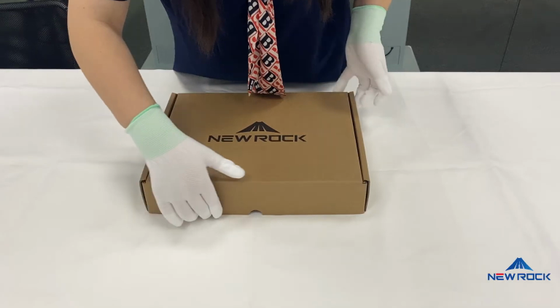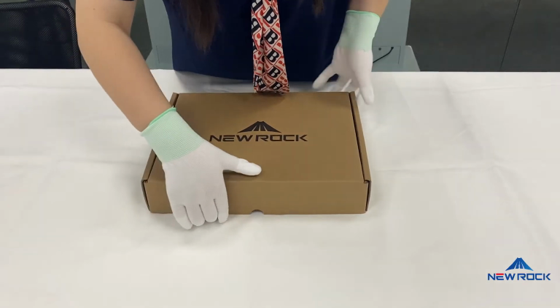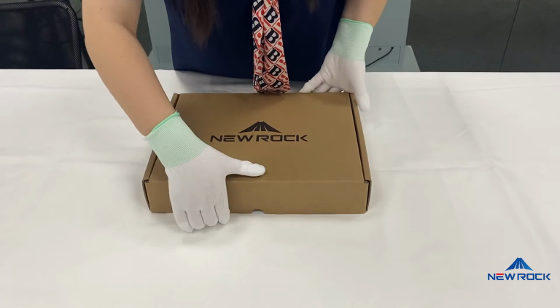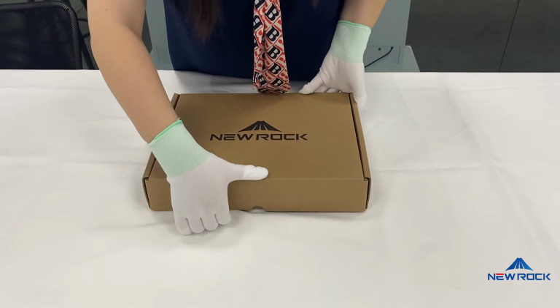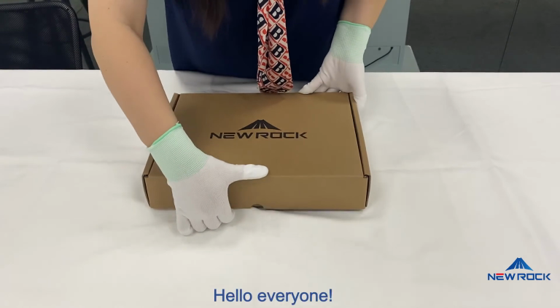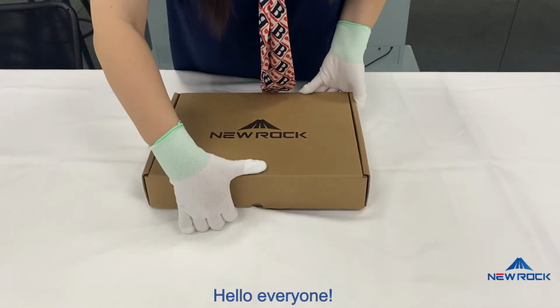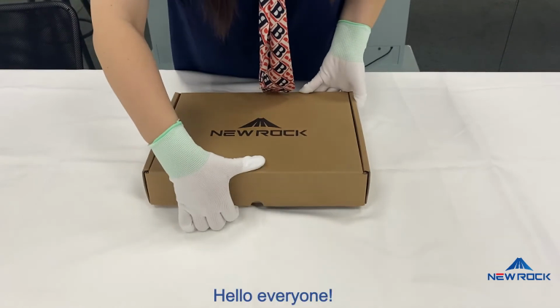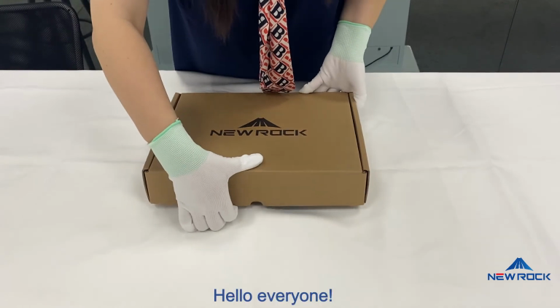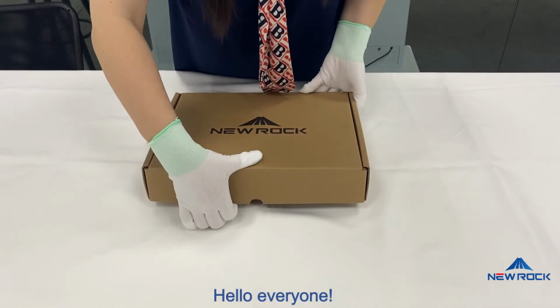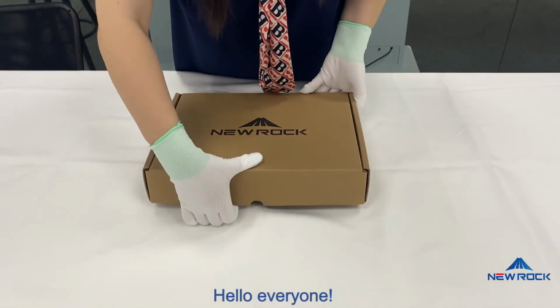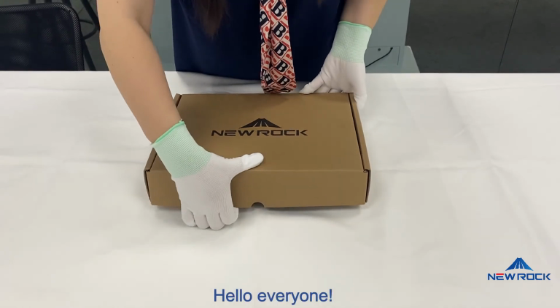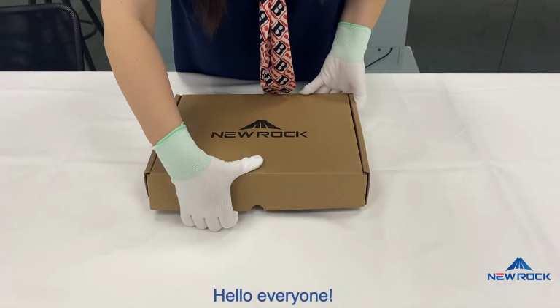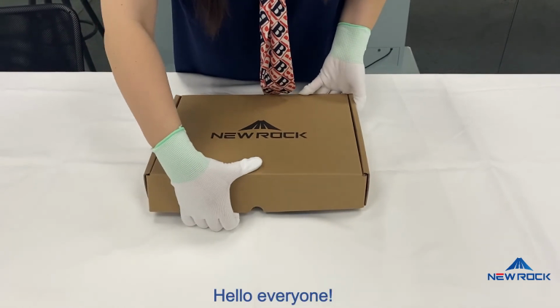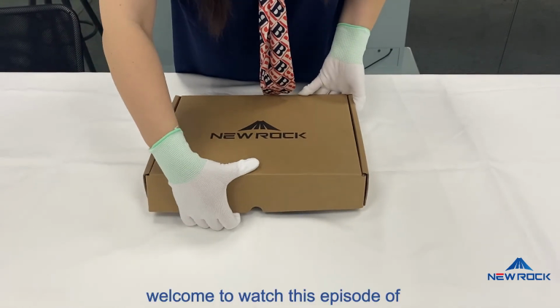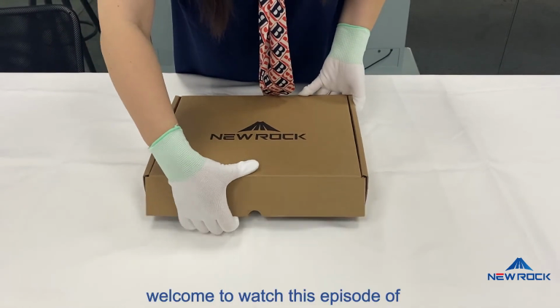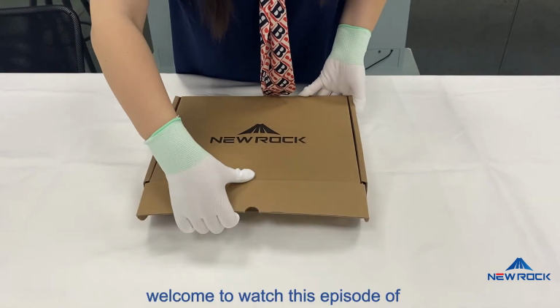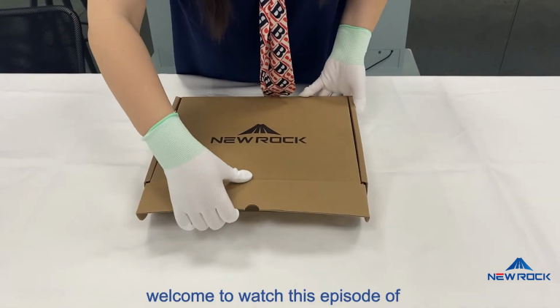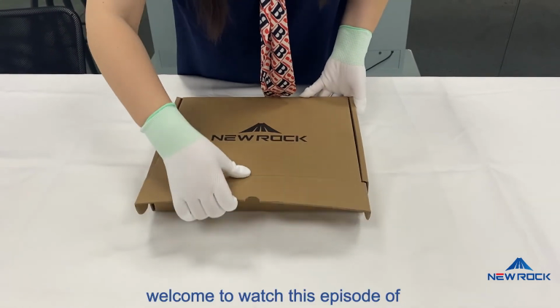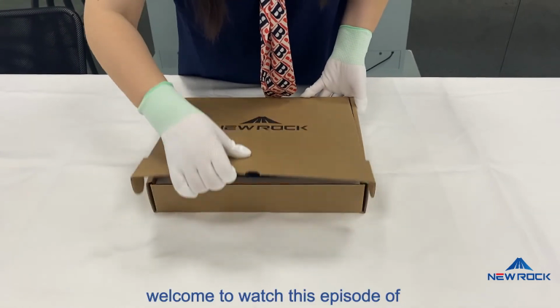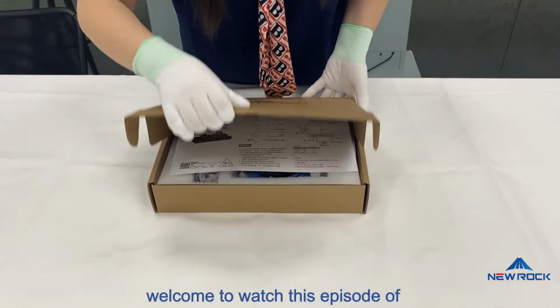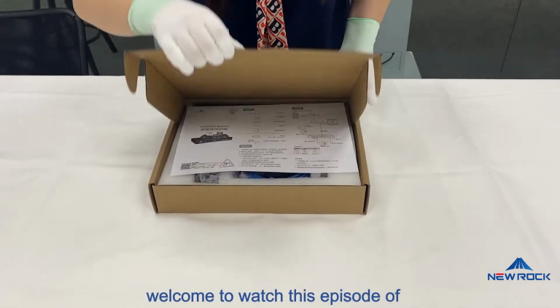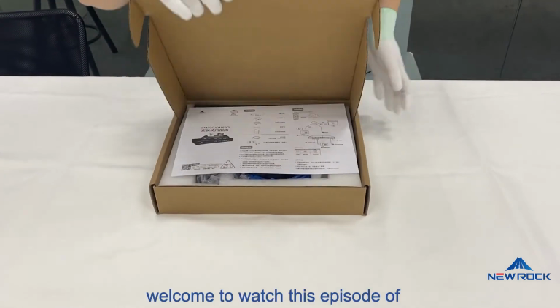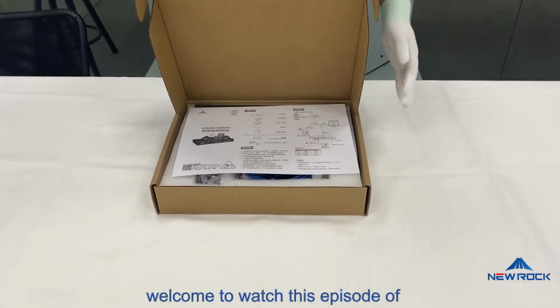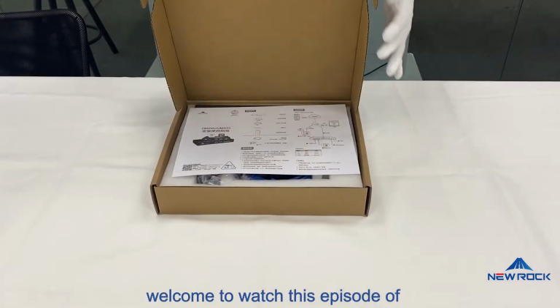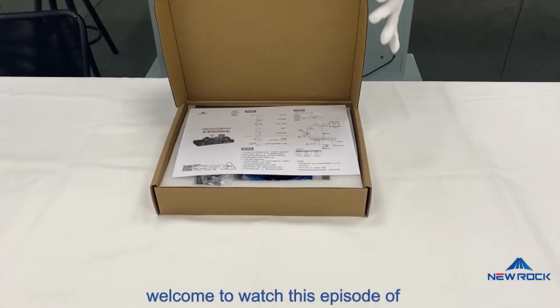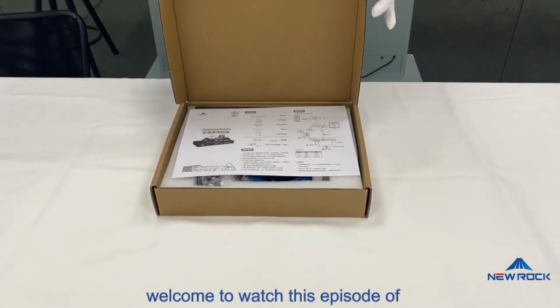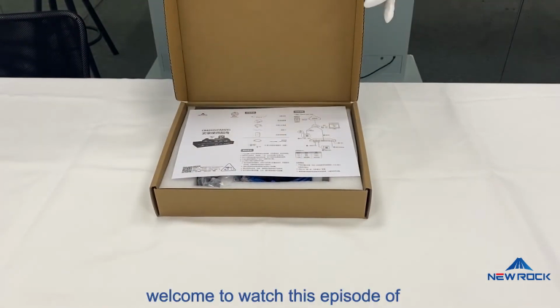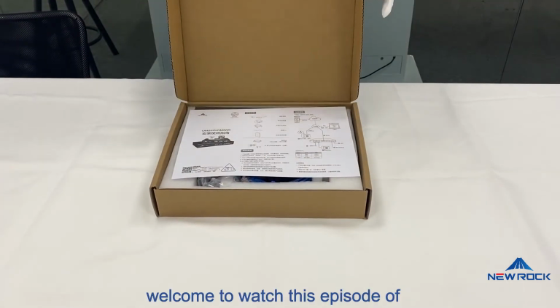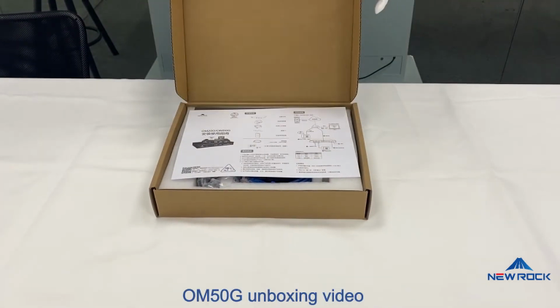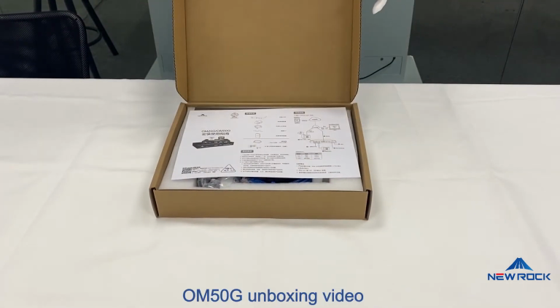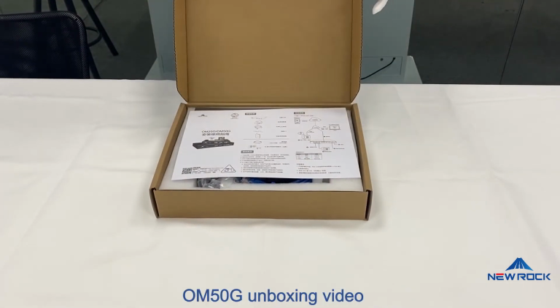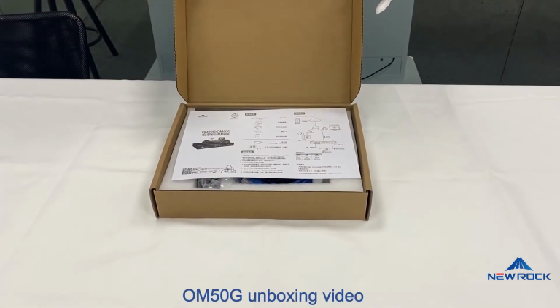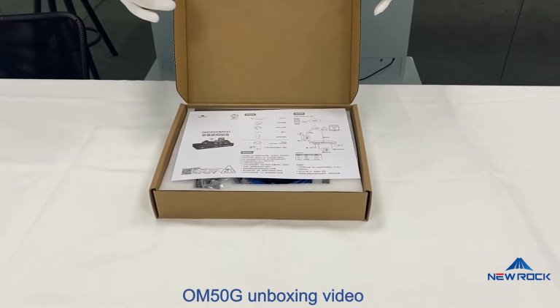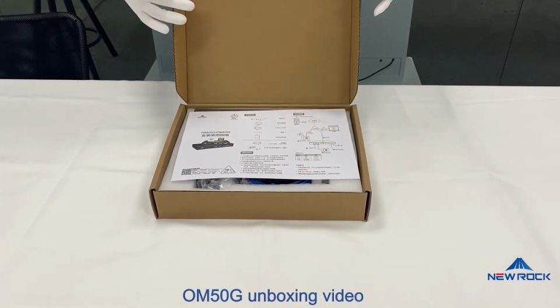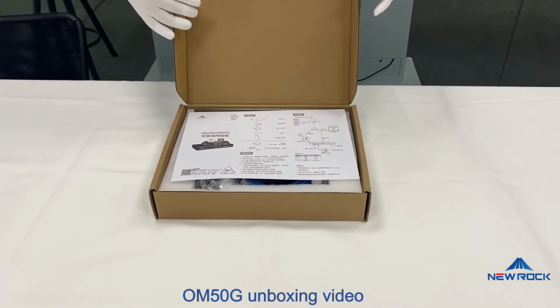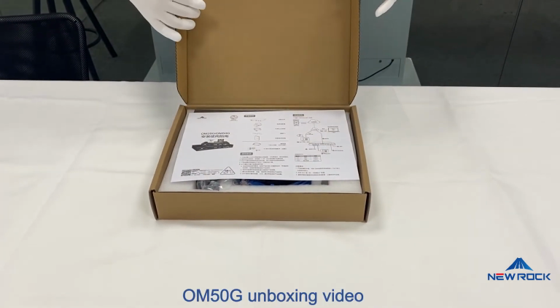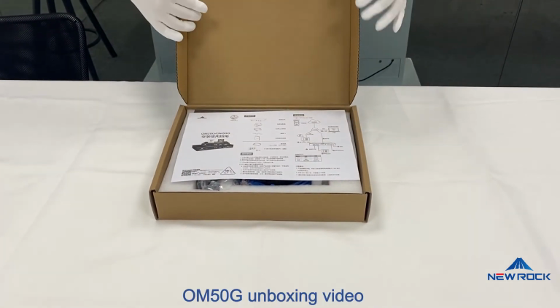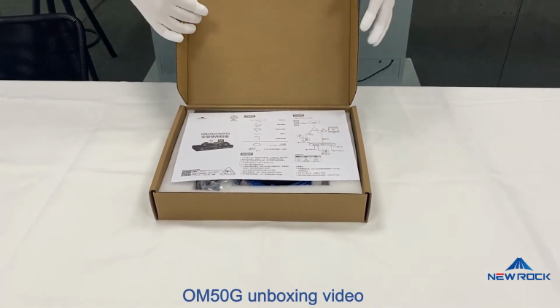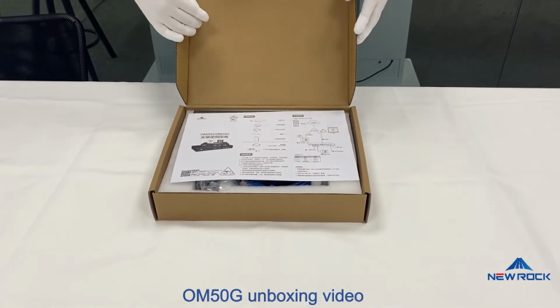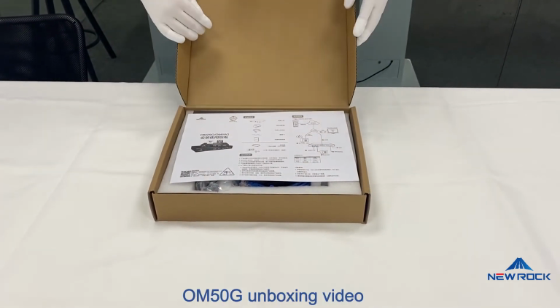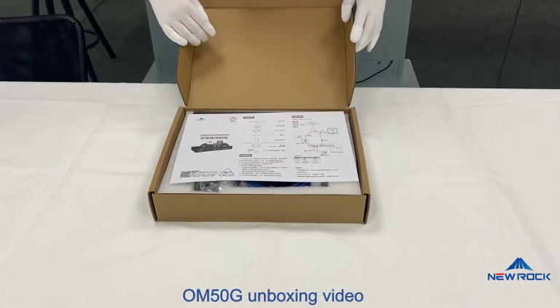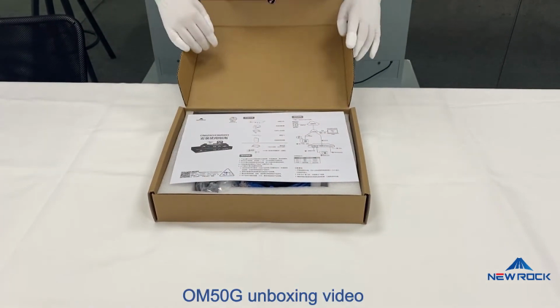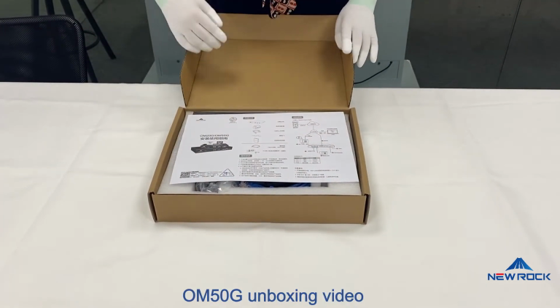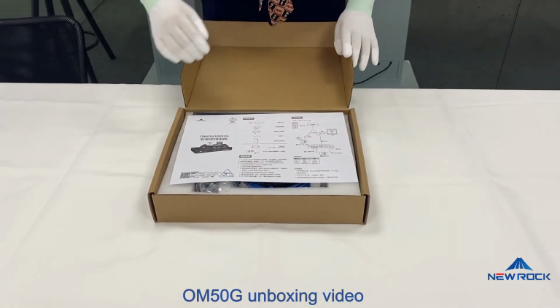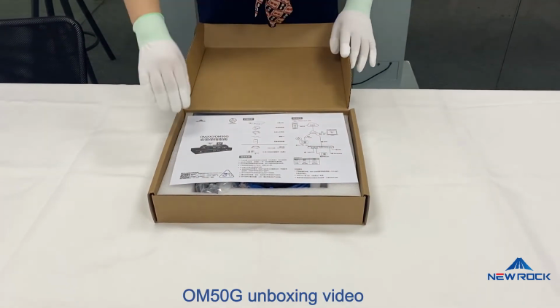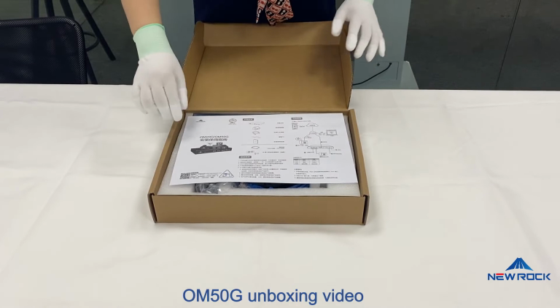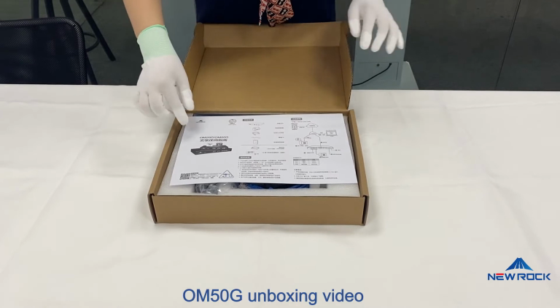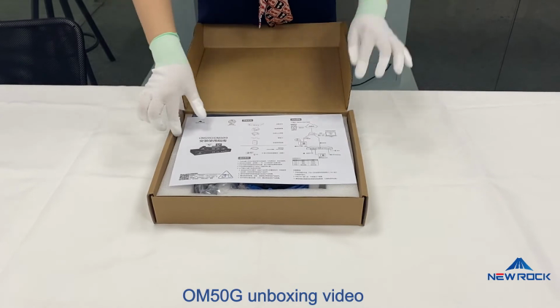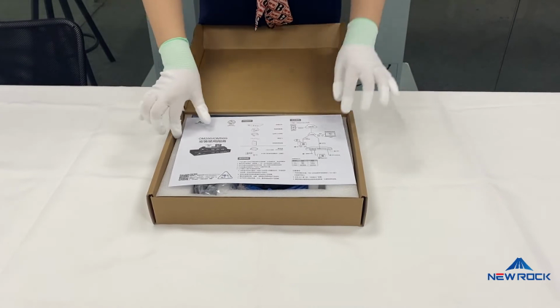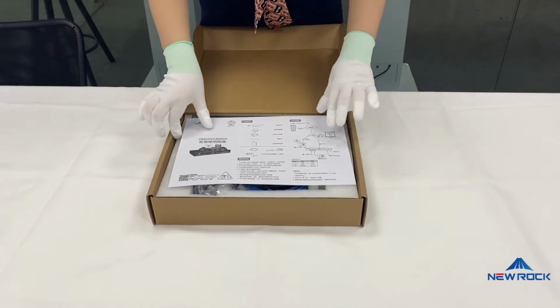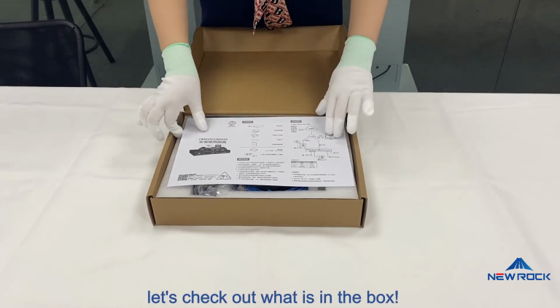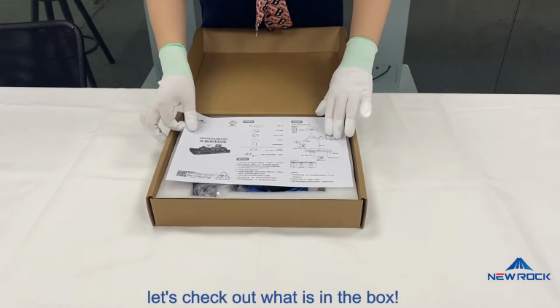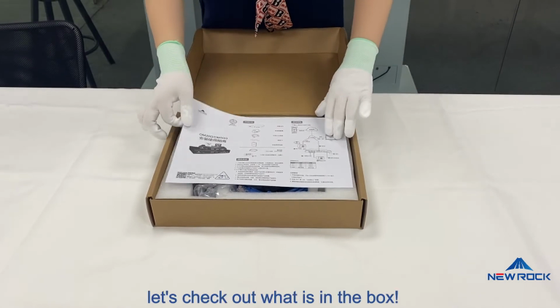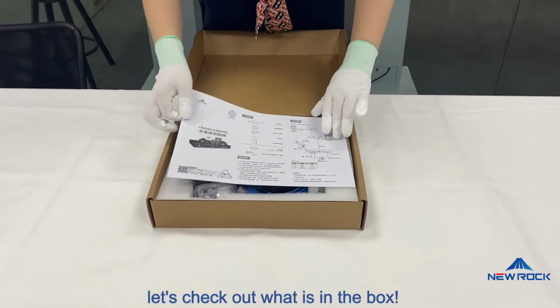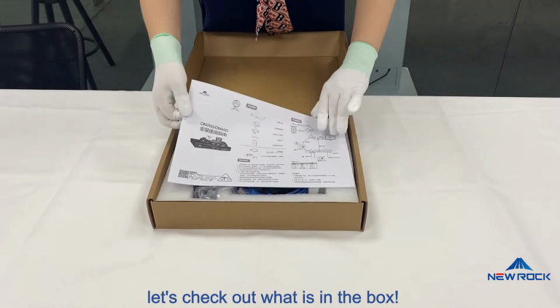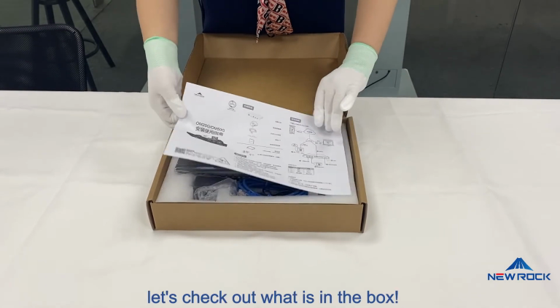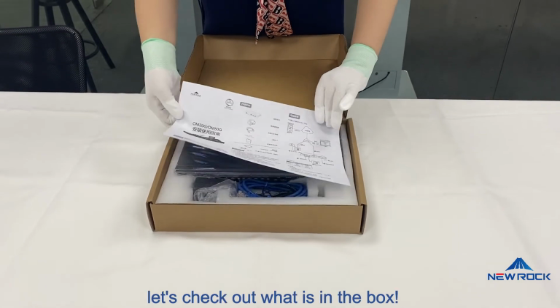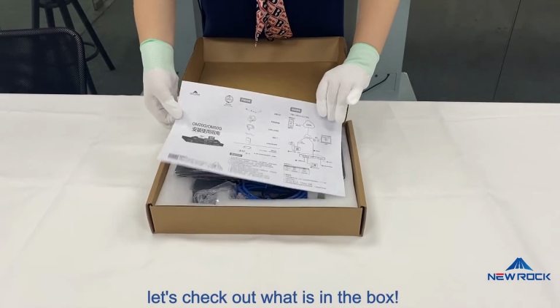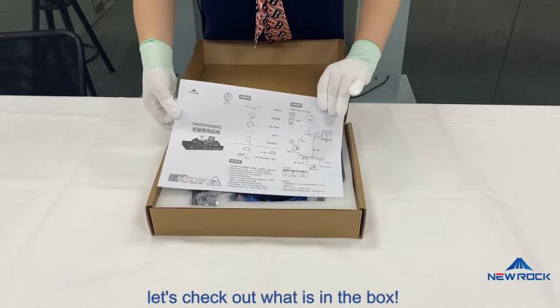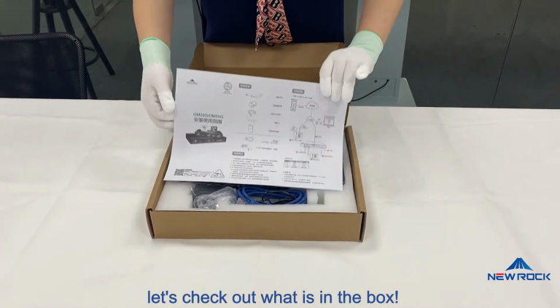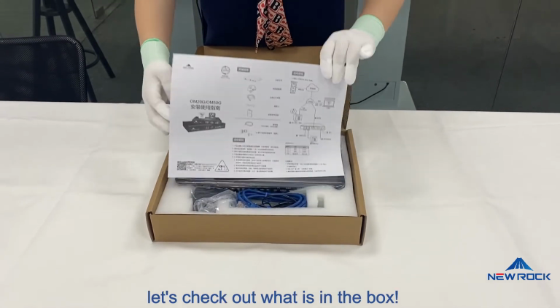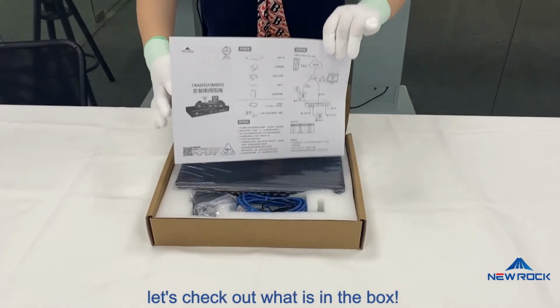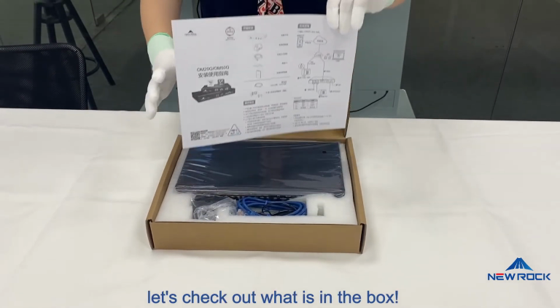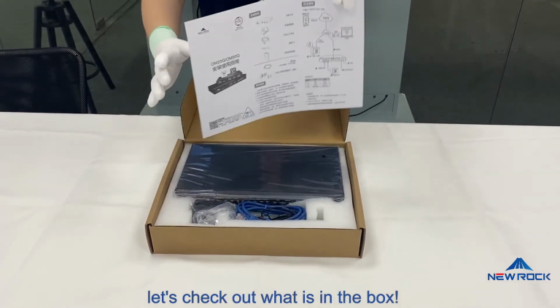Hello everyone, welcome to watch this episode of OM50G unboxing video. Let's check out what is in the box.